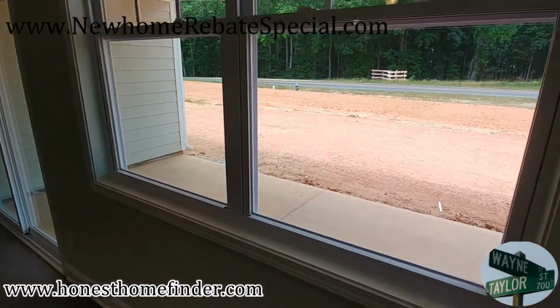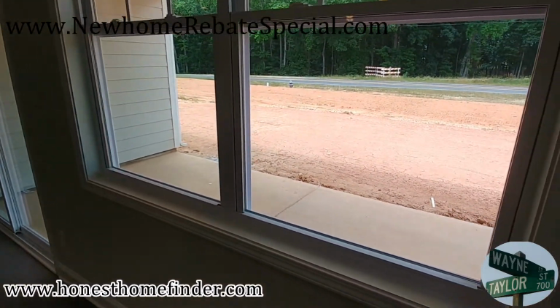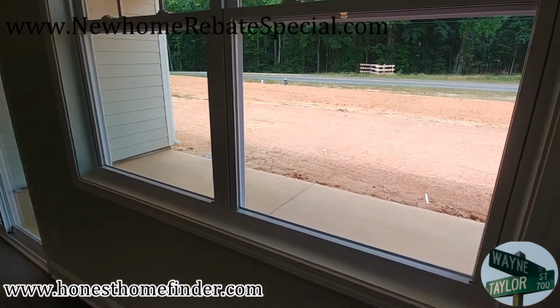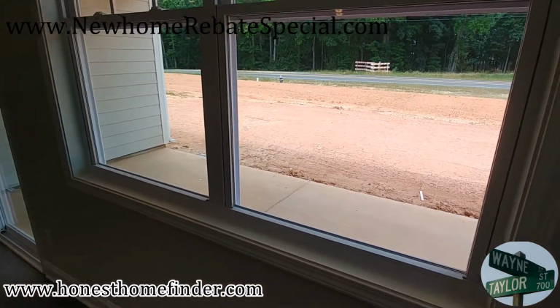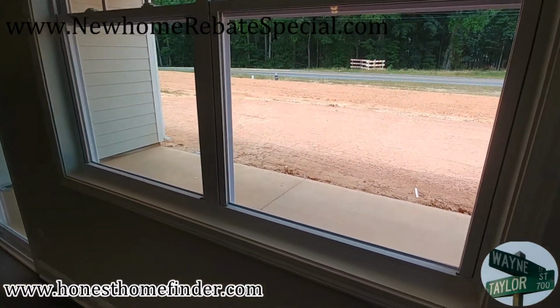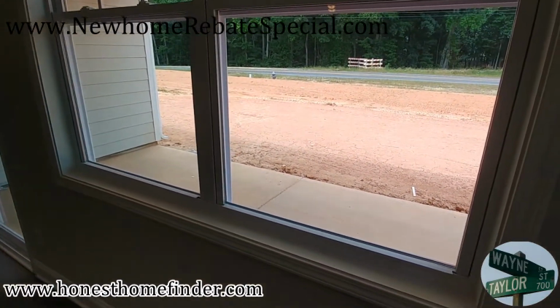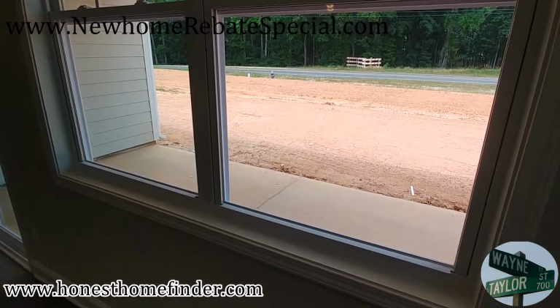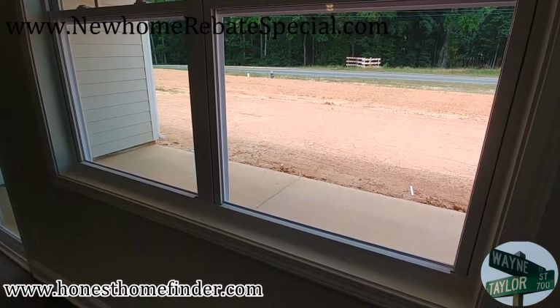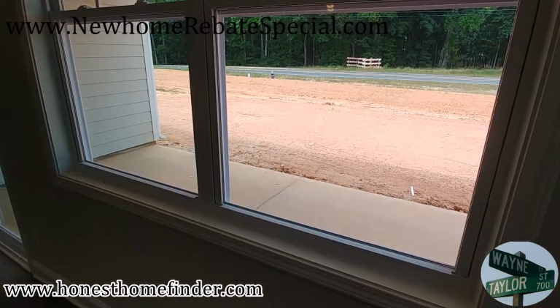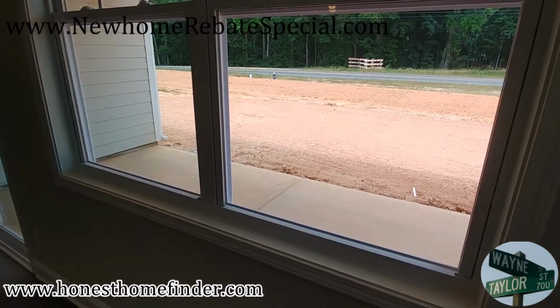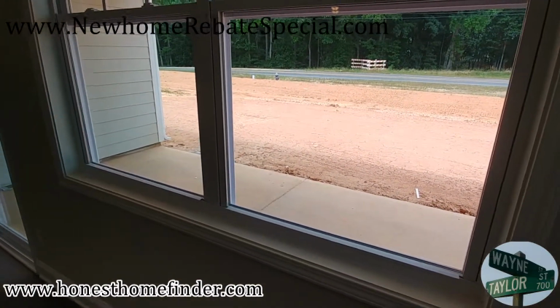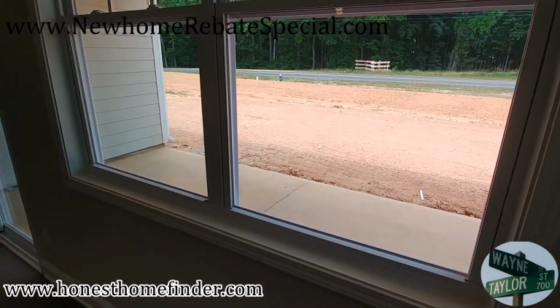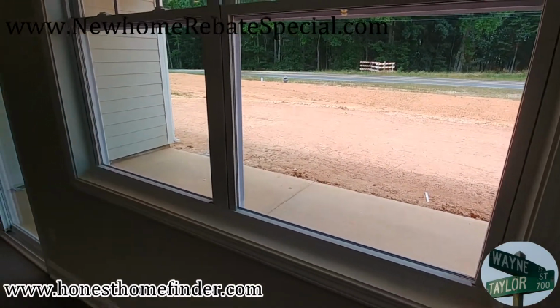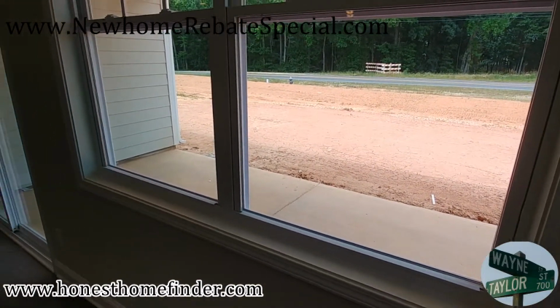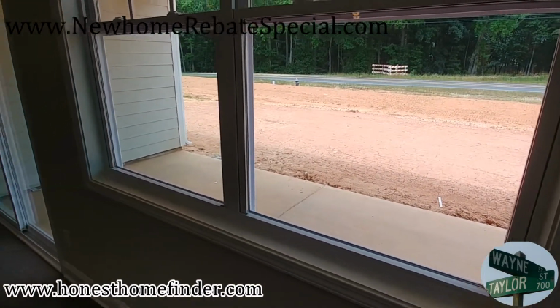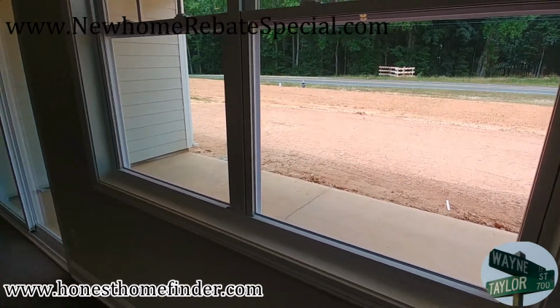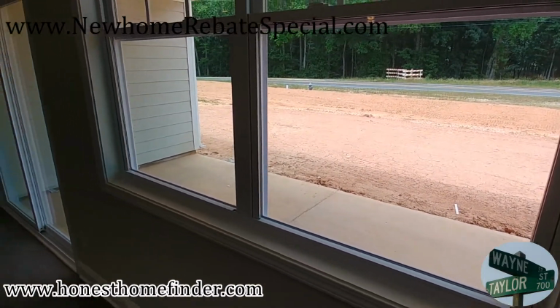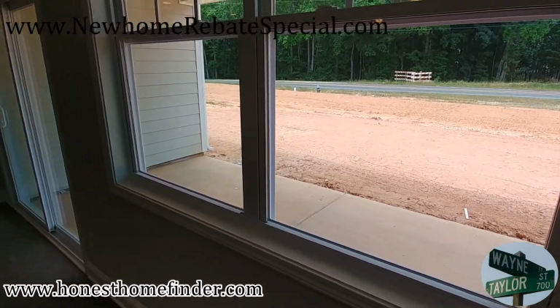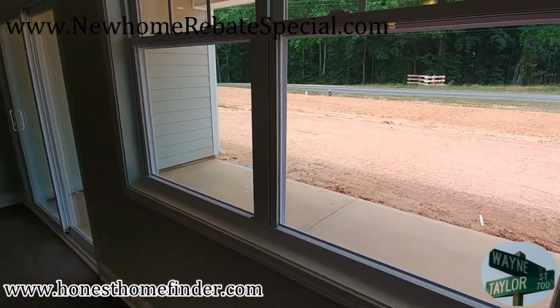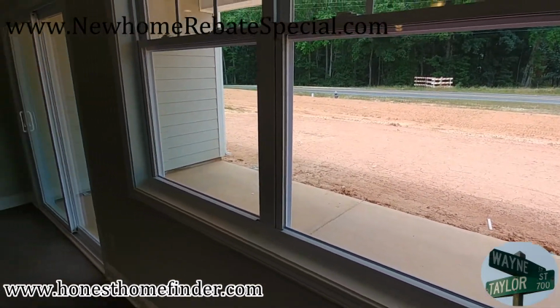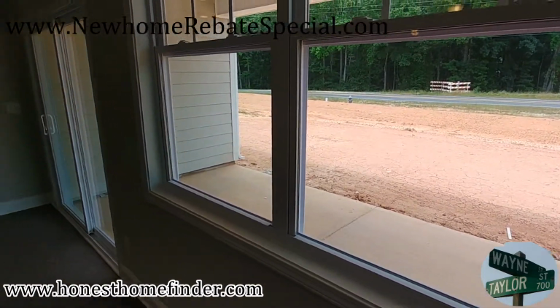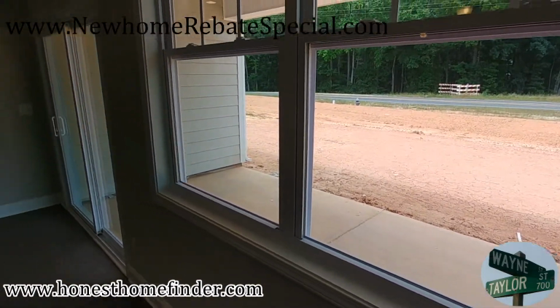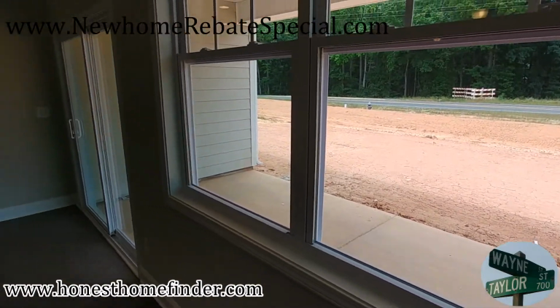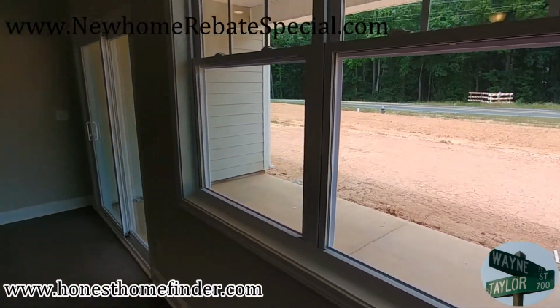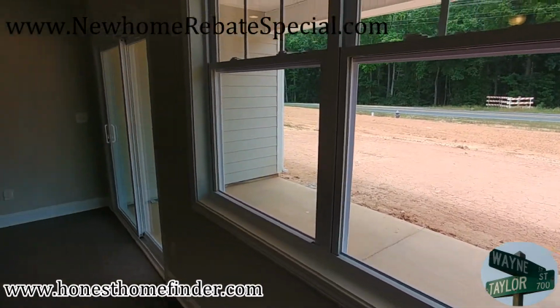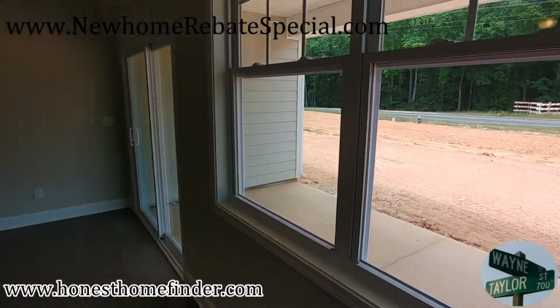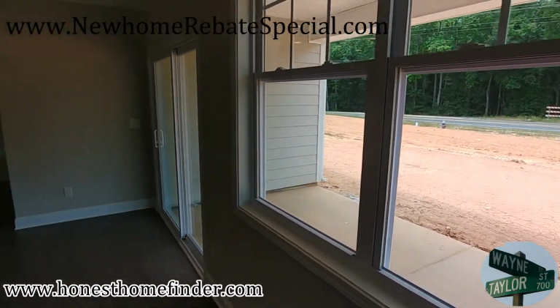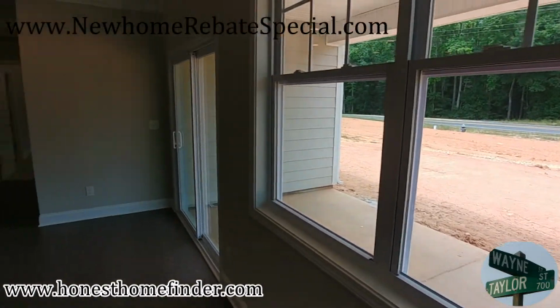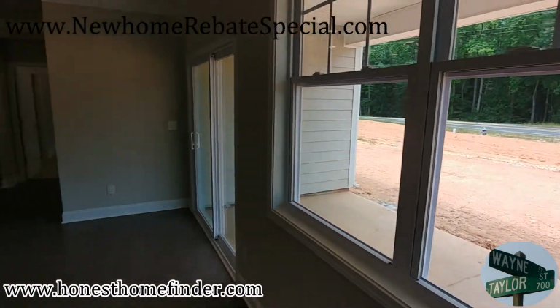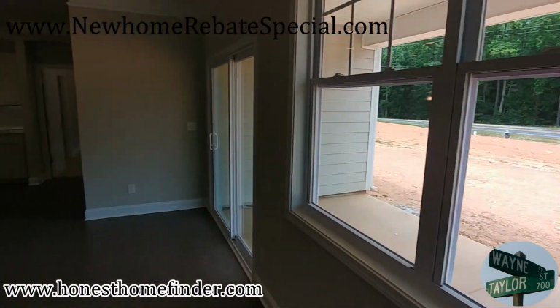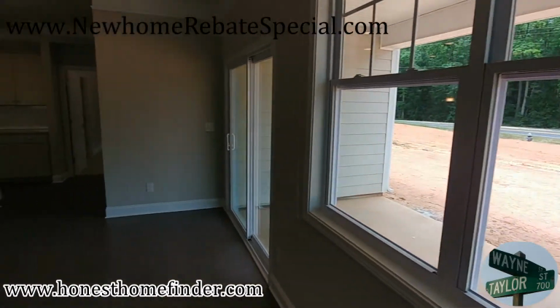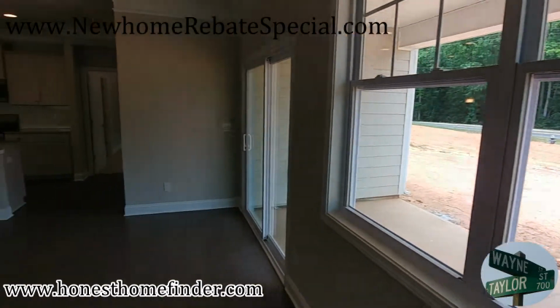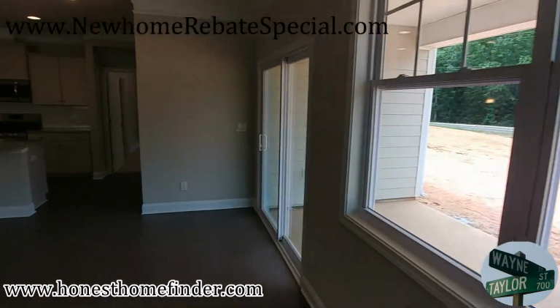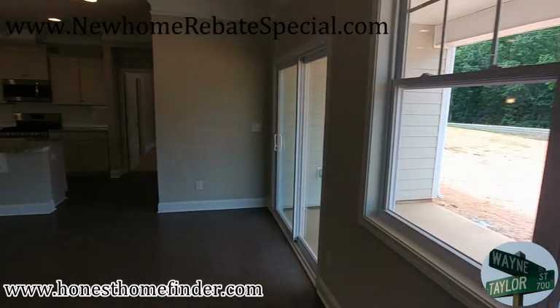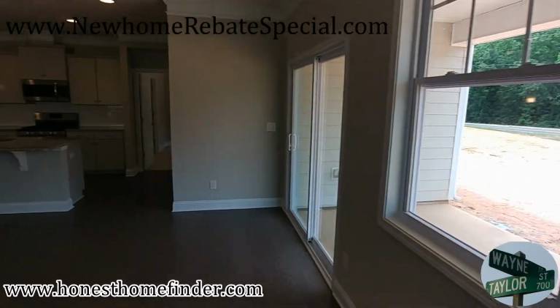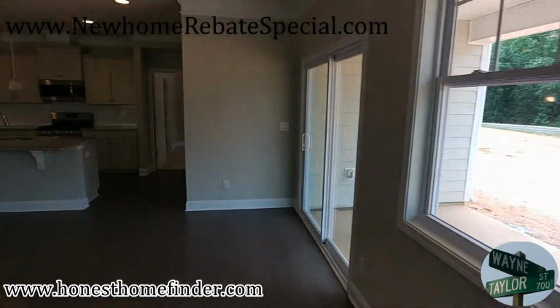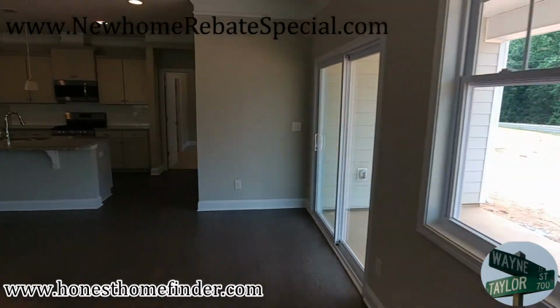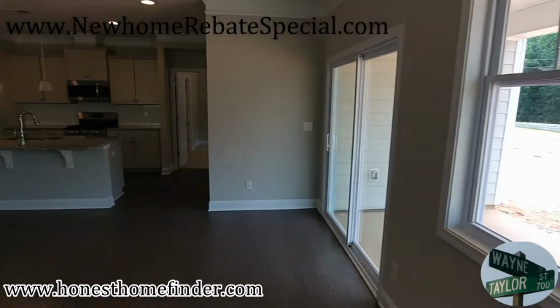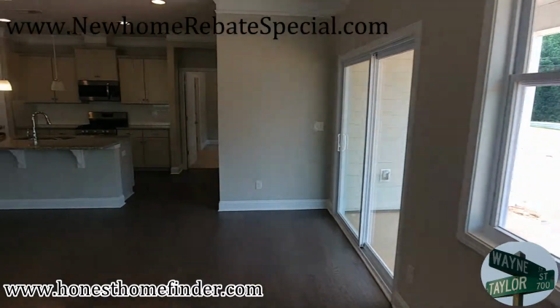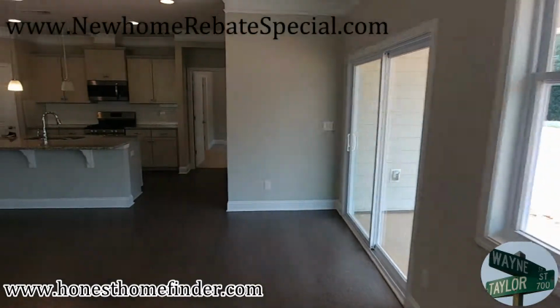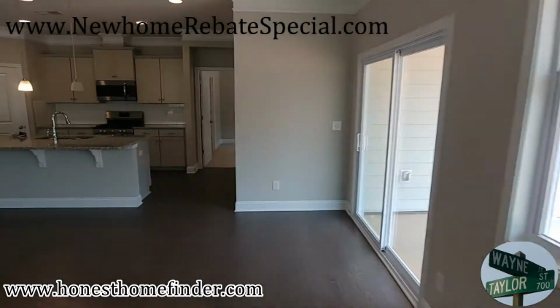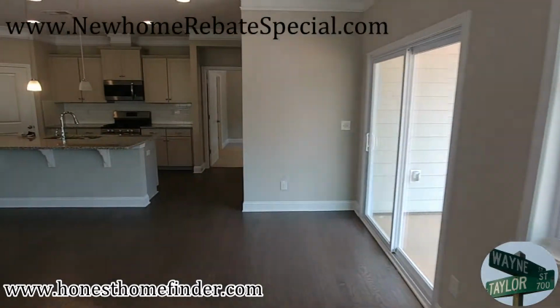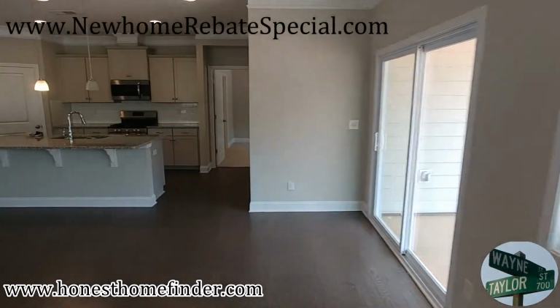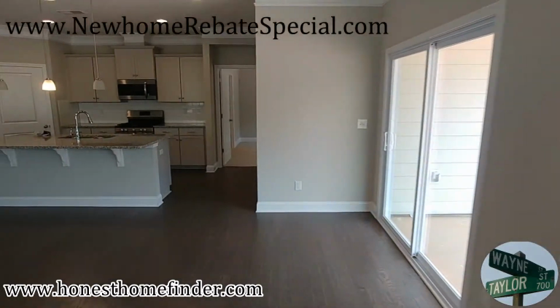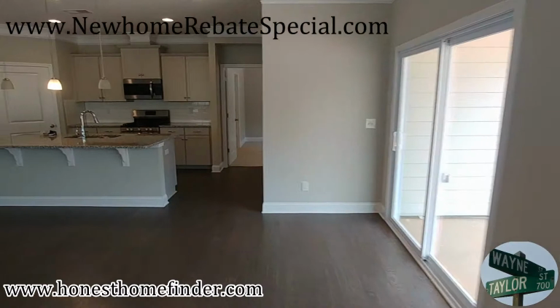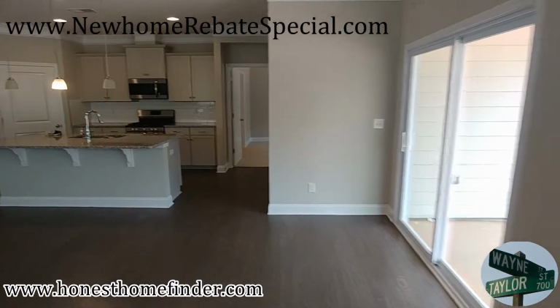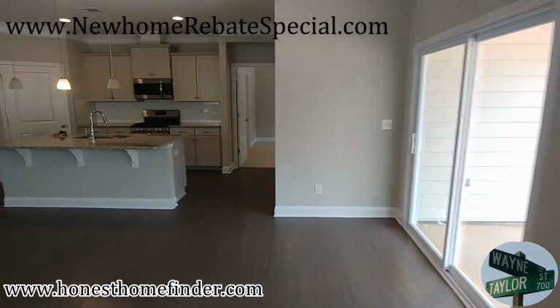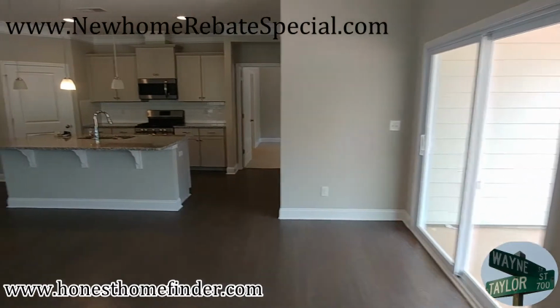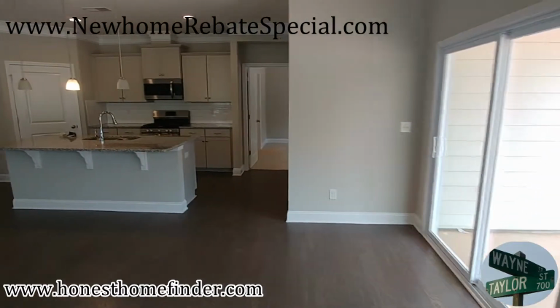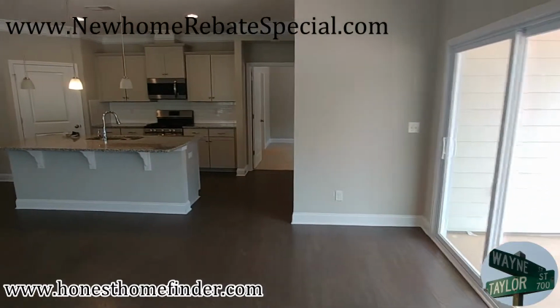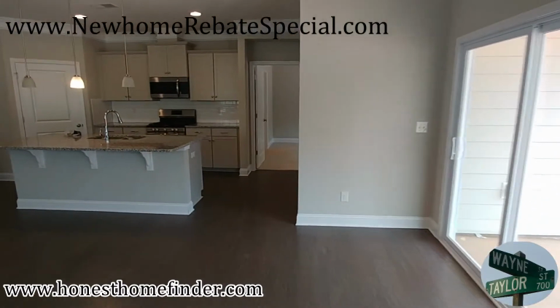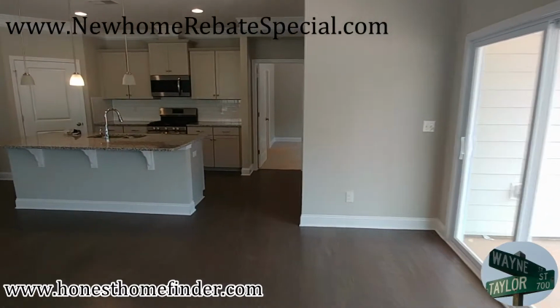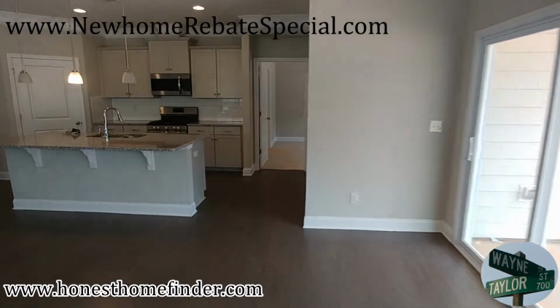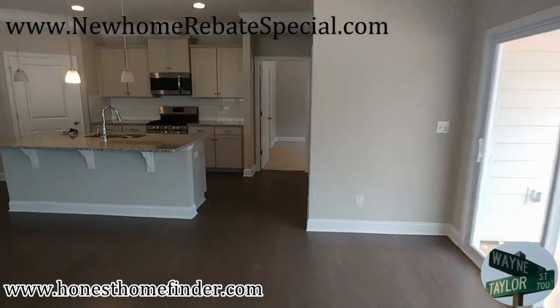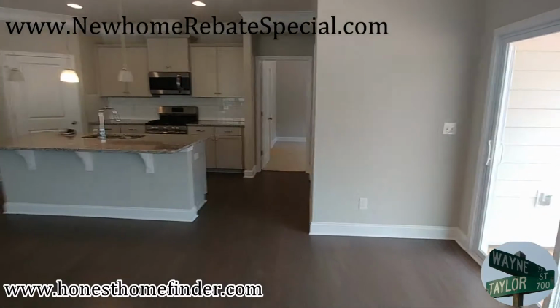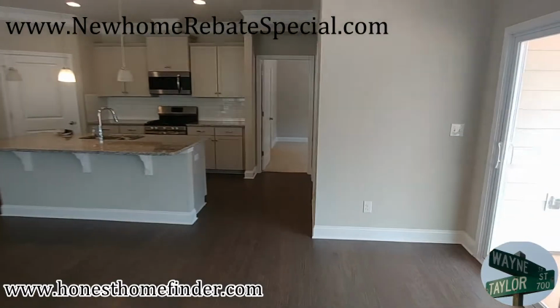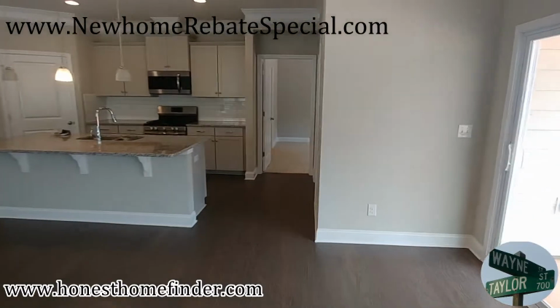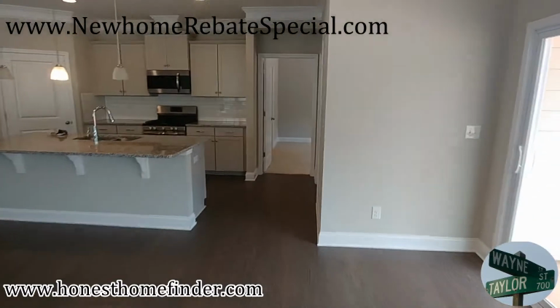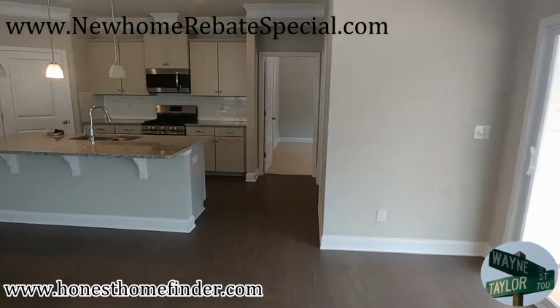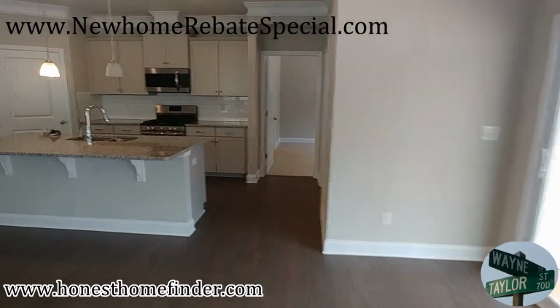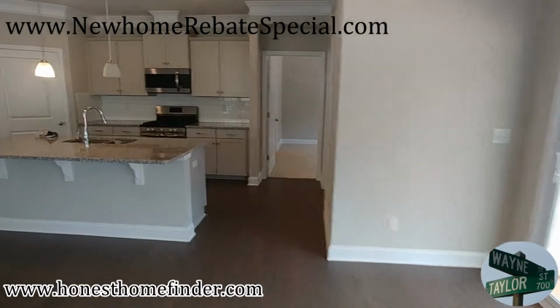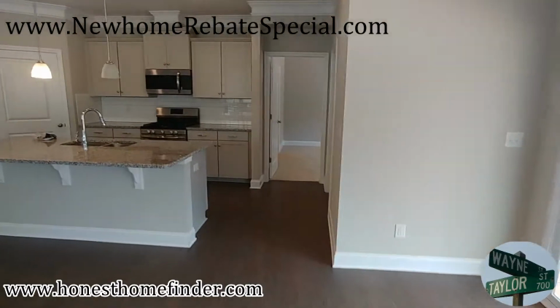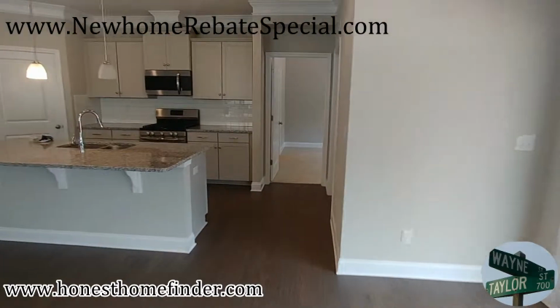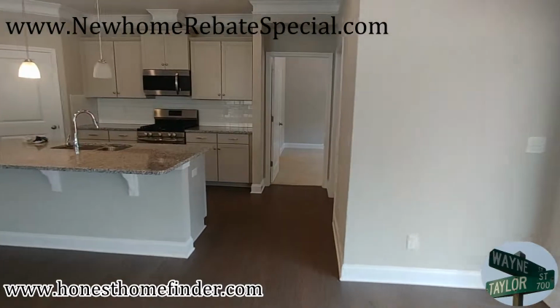The deck. Porch. Let's check out the master.